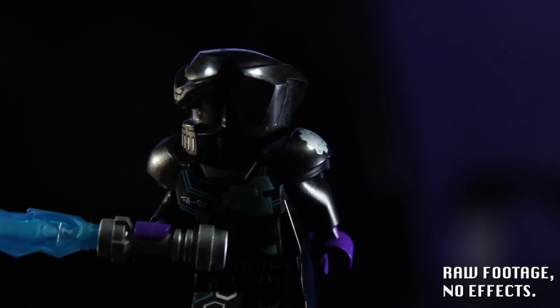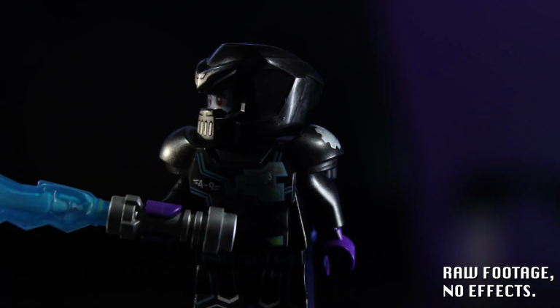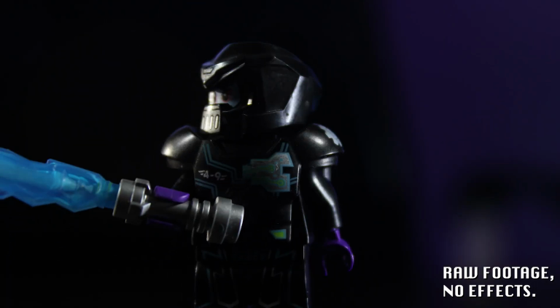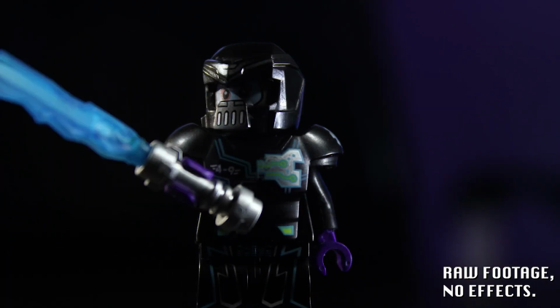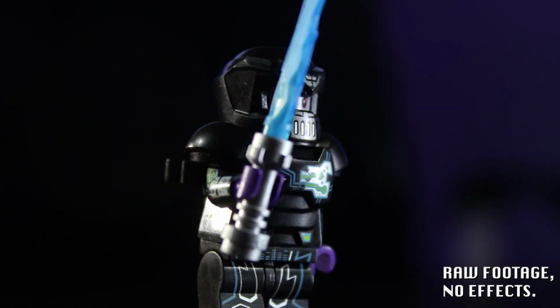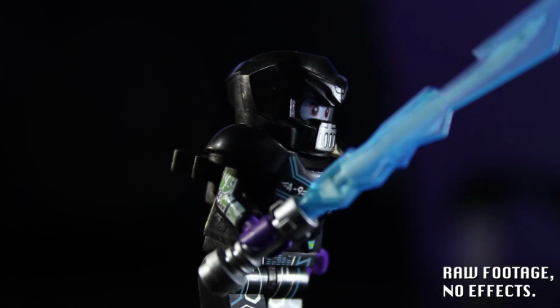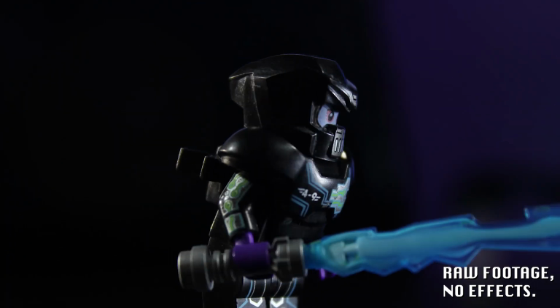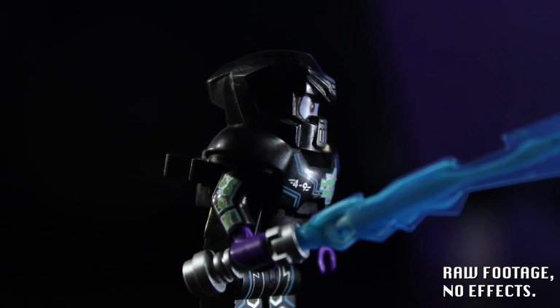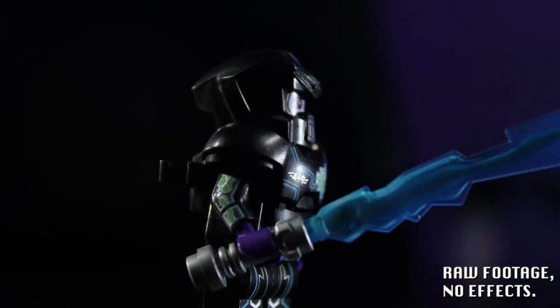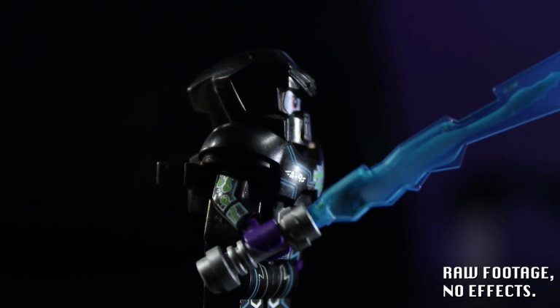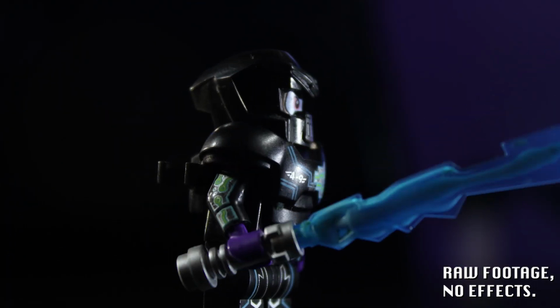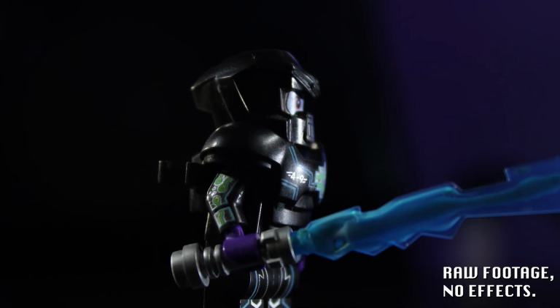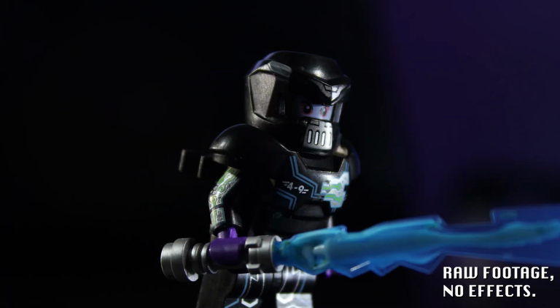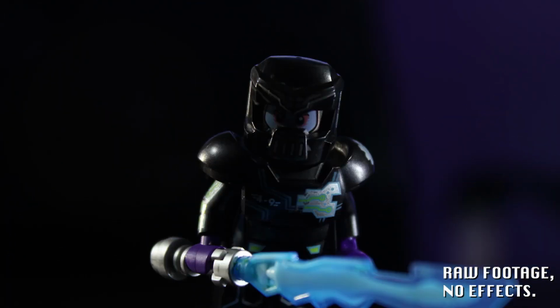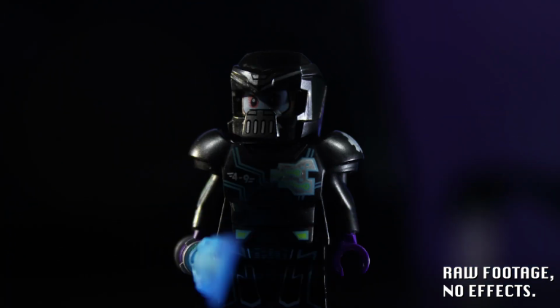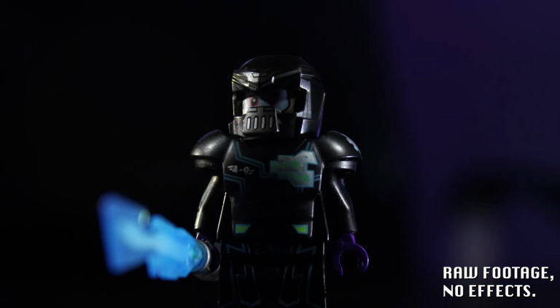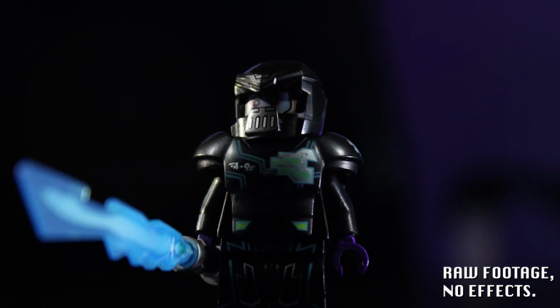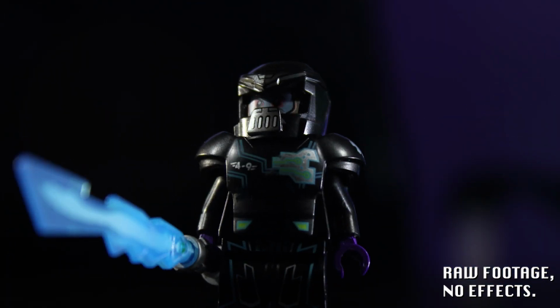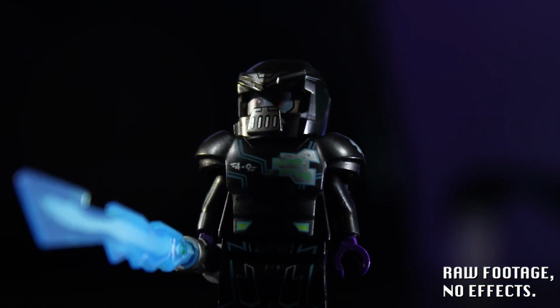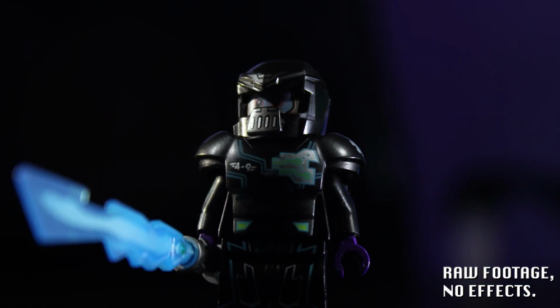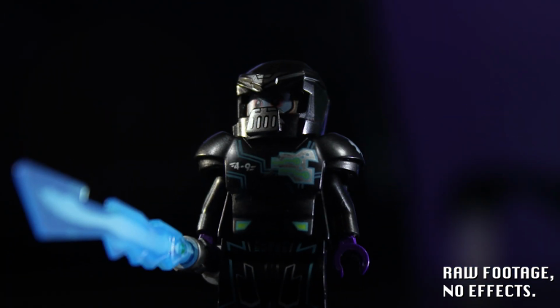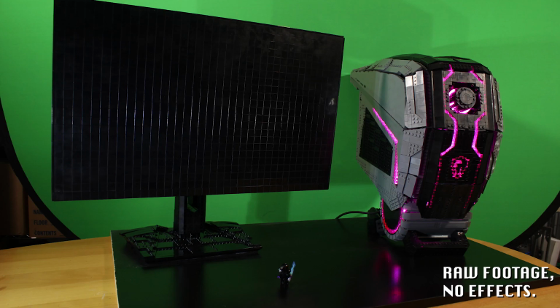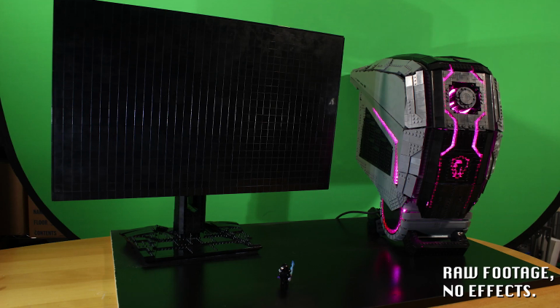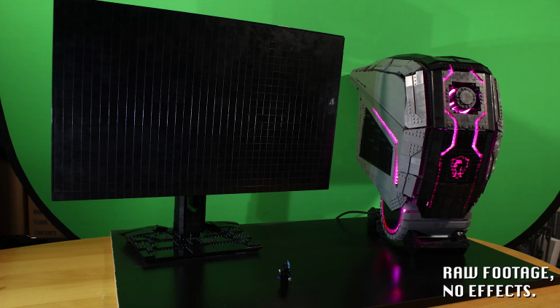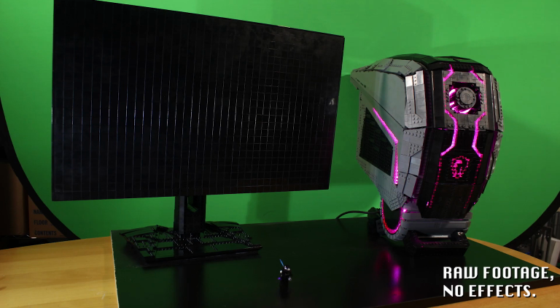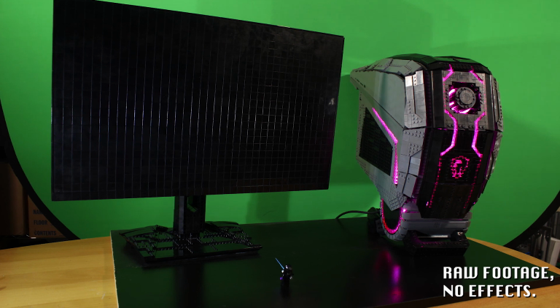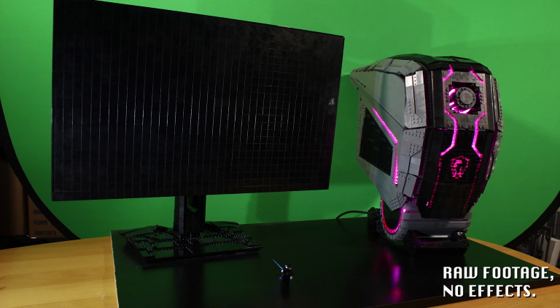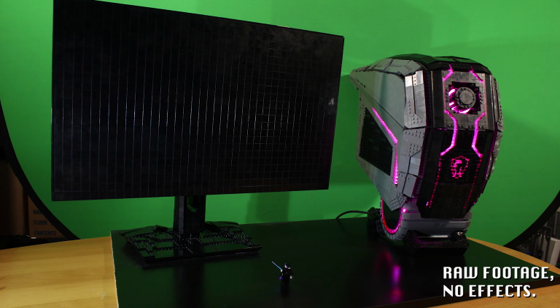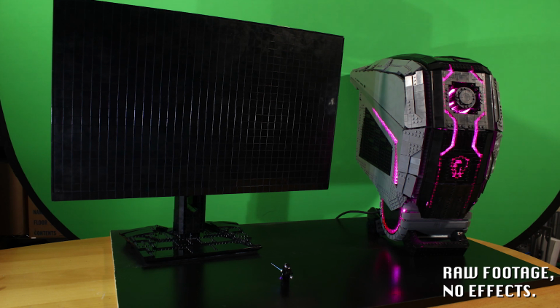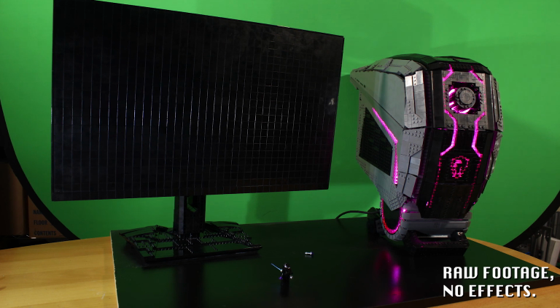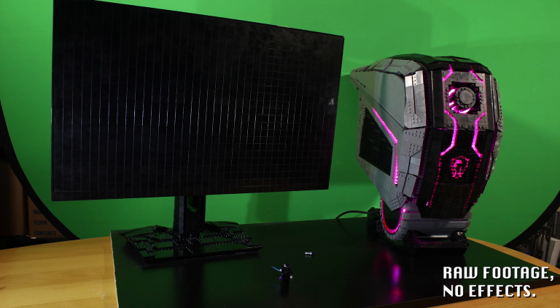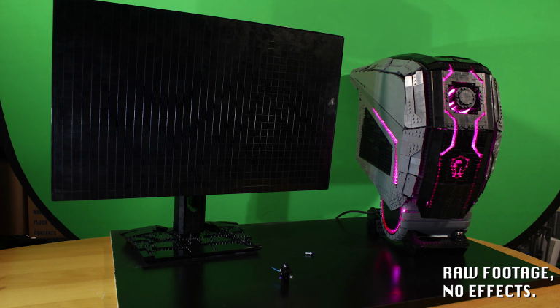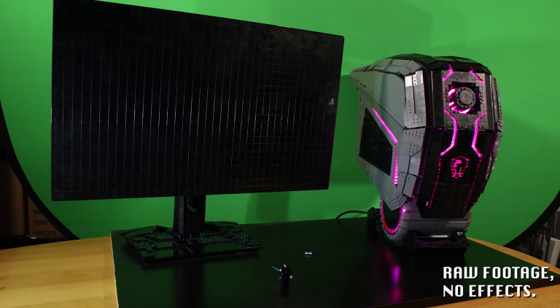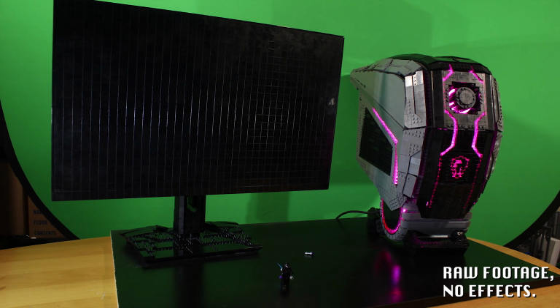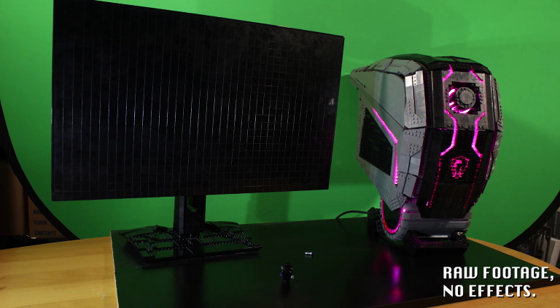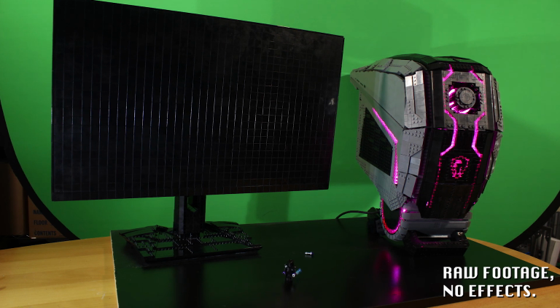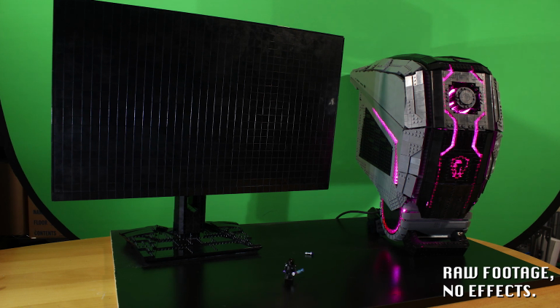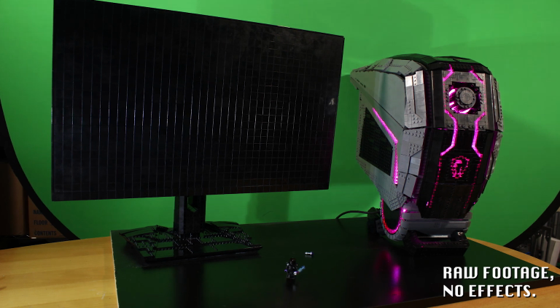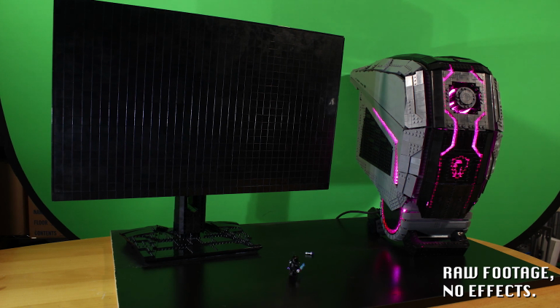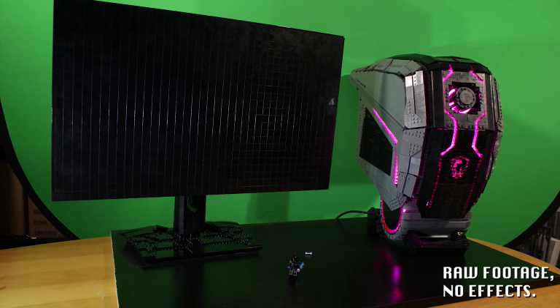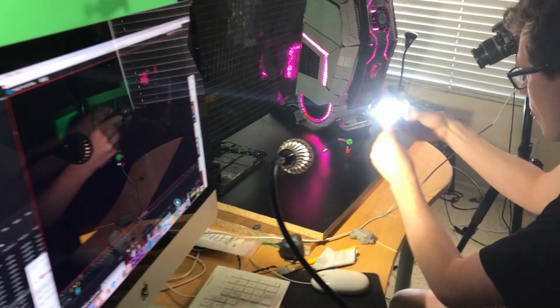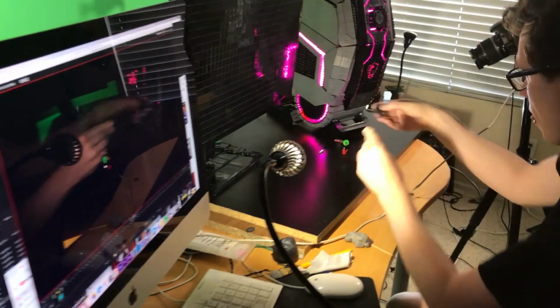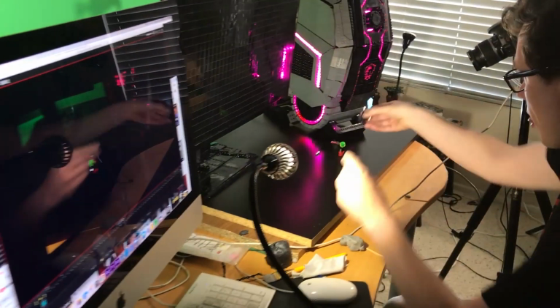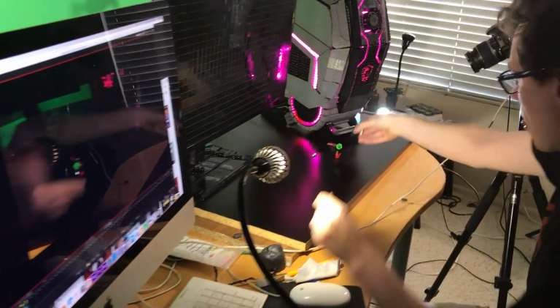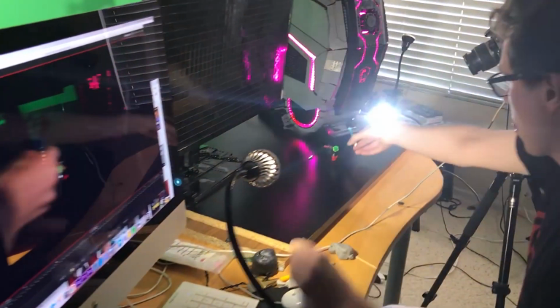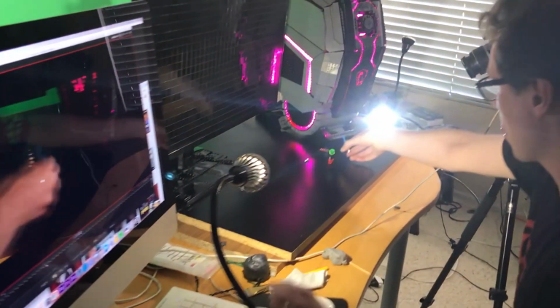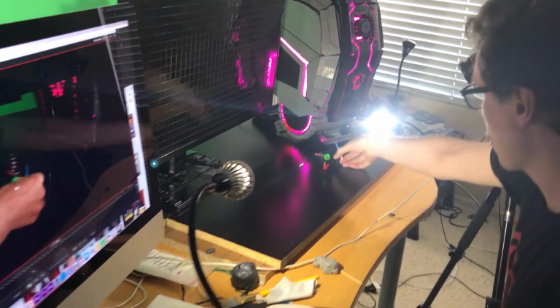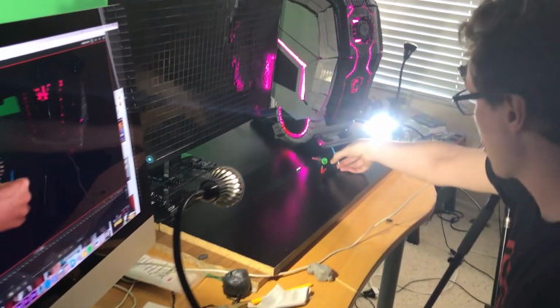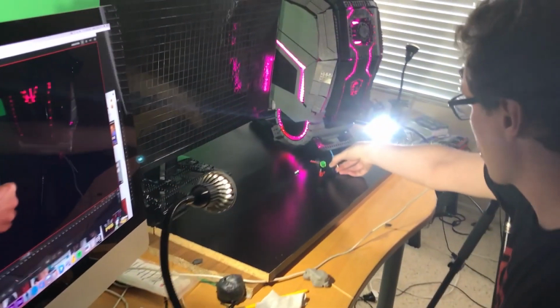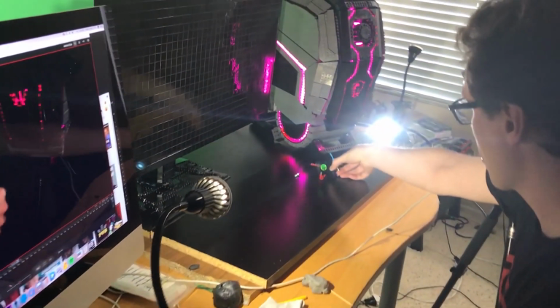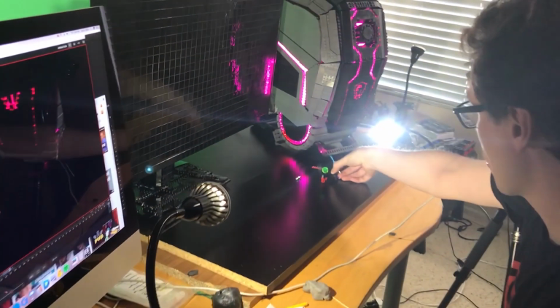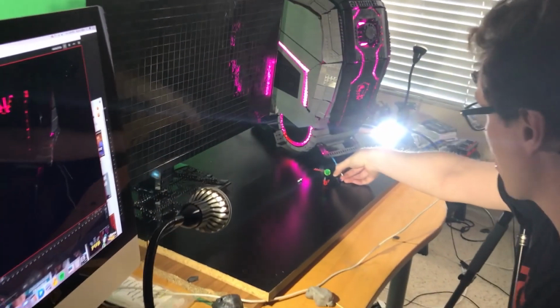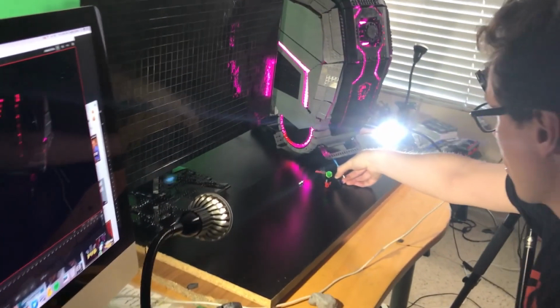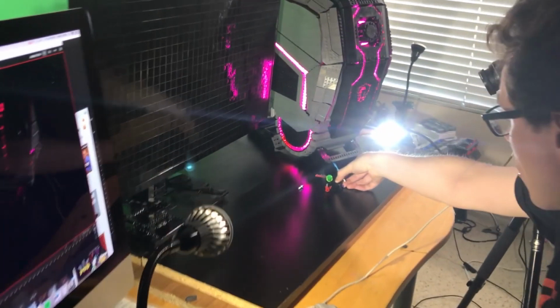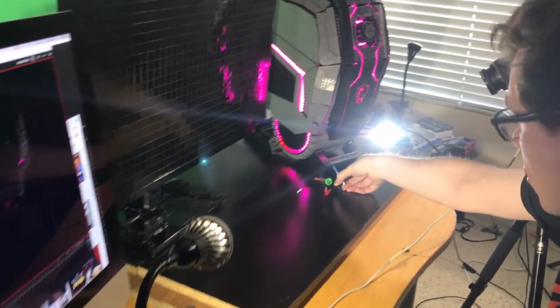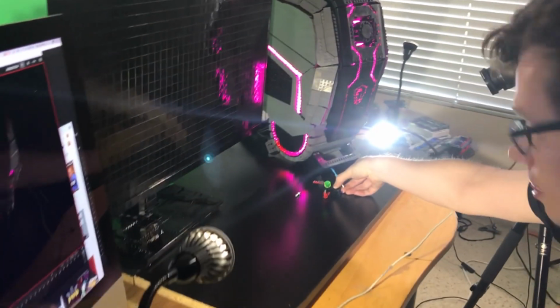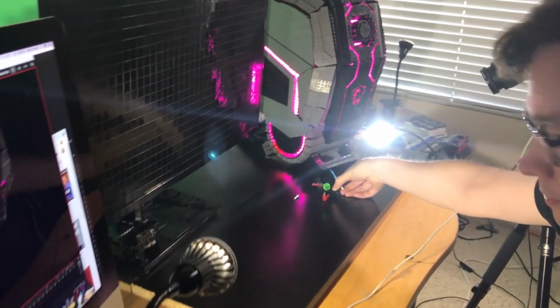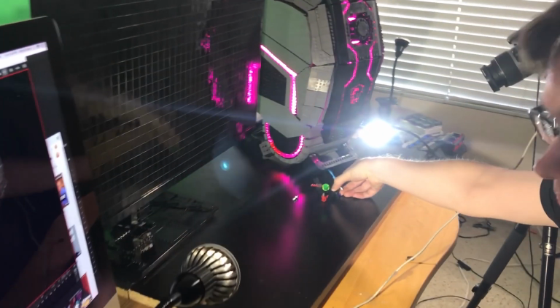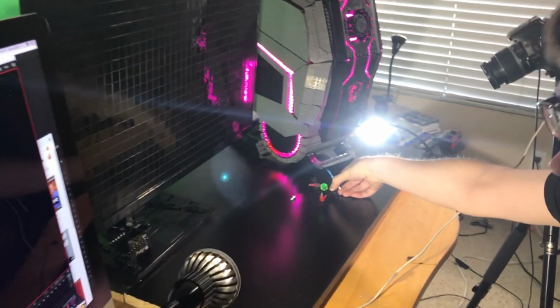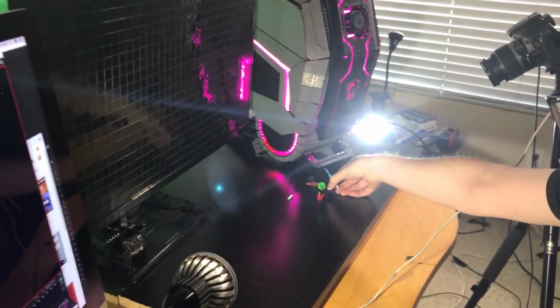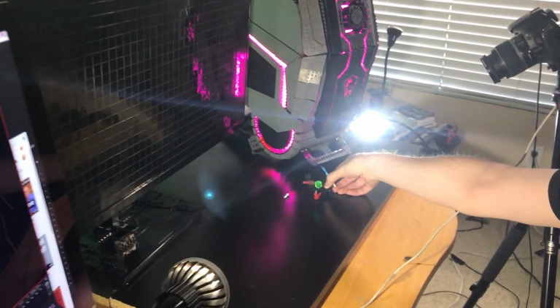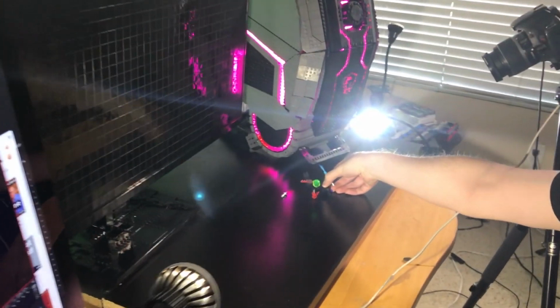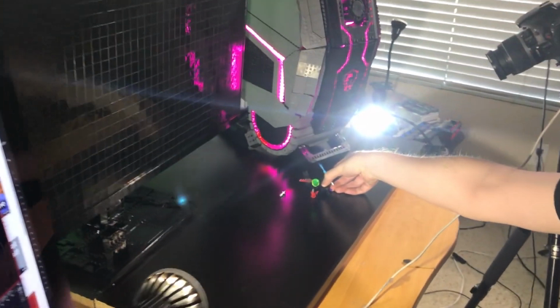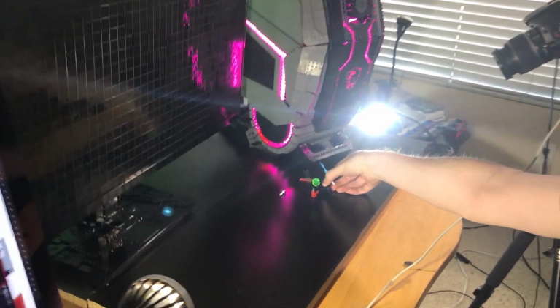For the past few months, I've been working on a sponsored video for MSI, creators of premium gaming PCs and hardware.